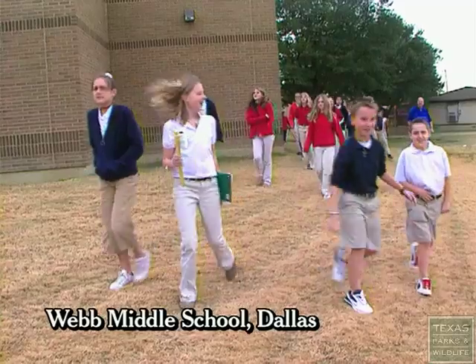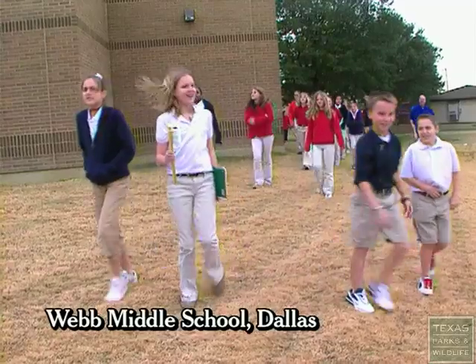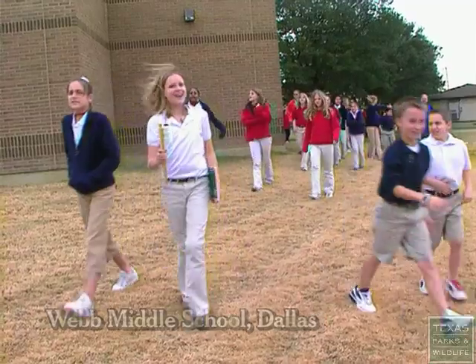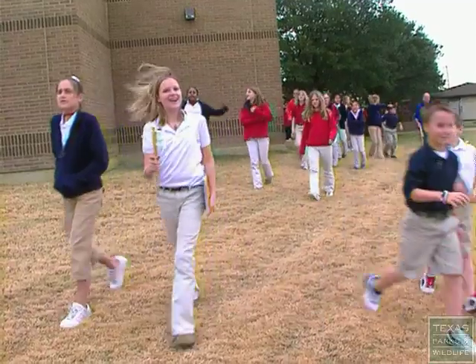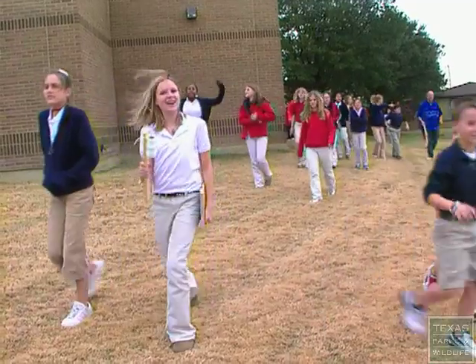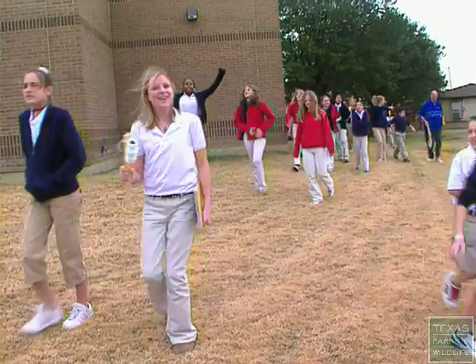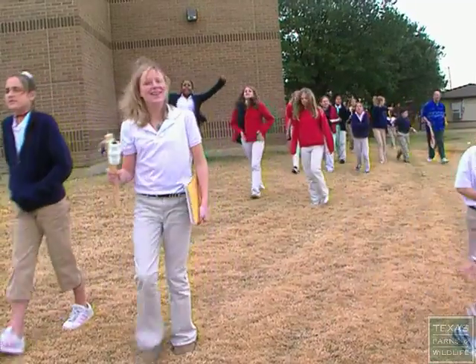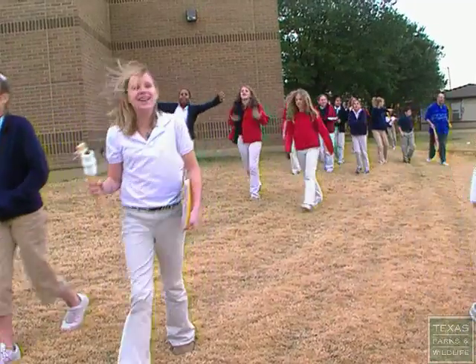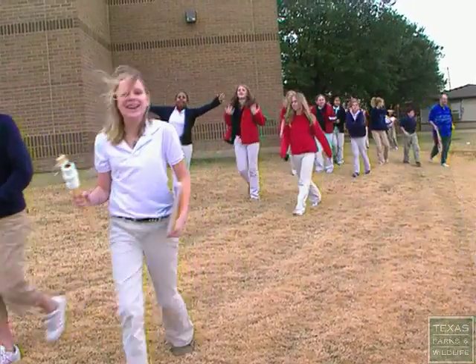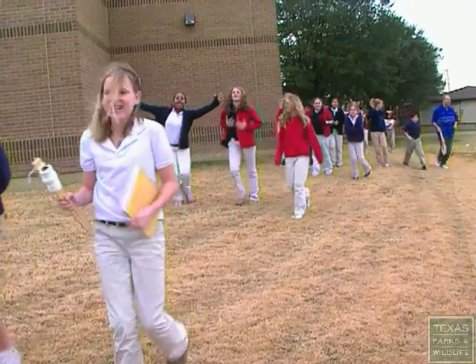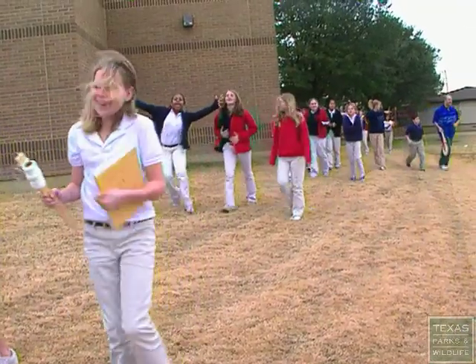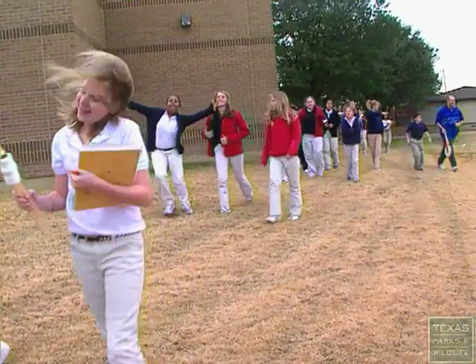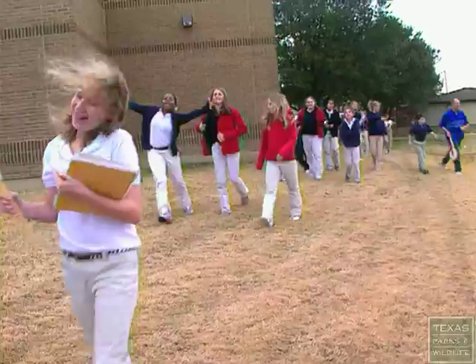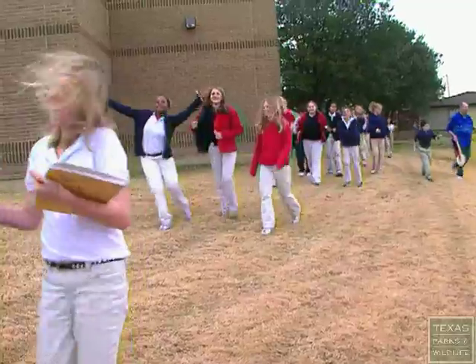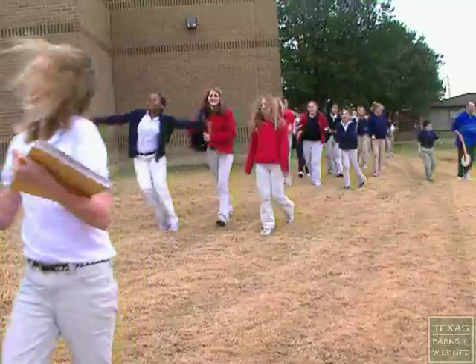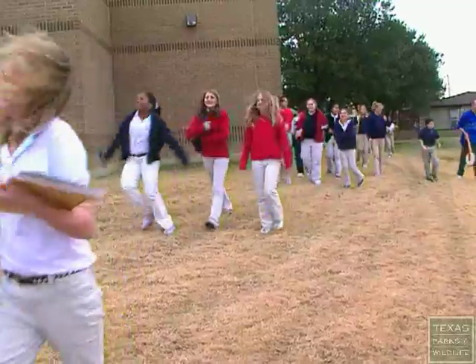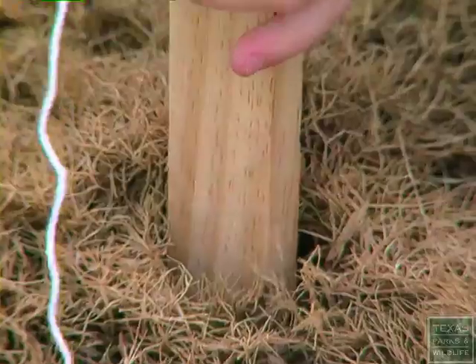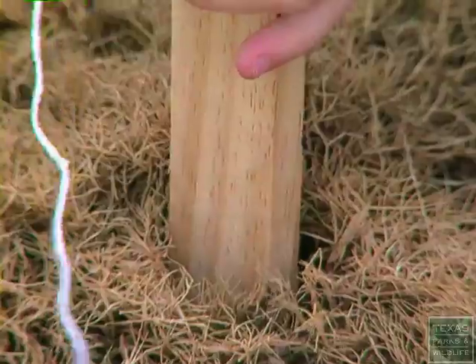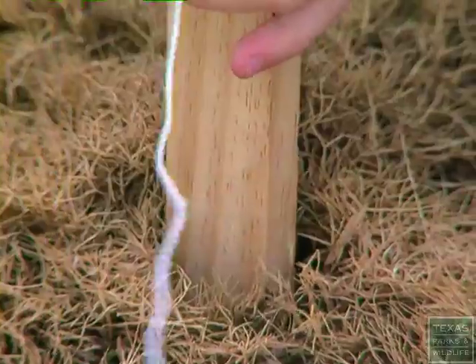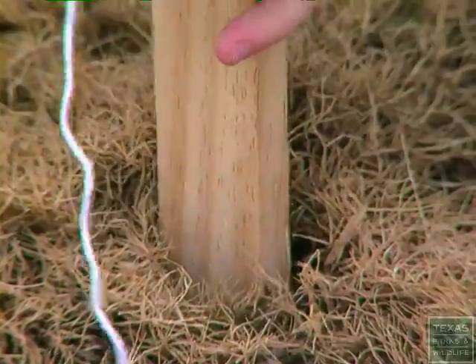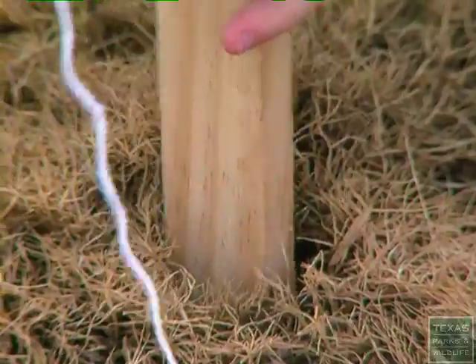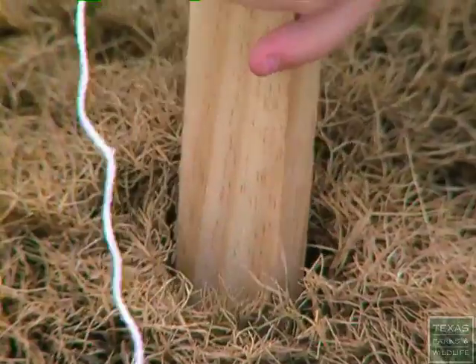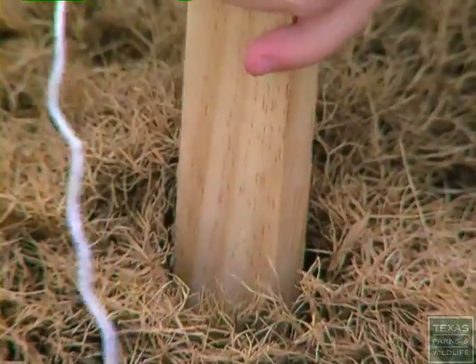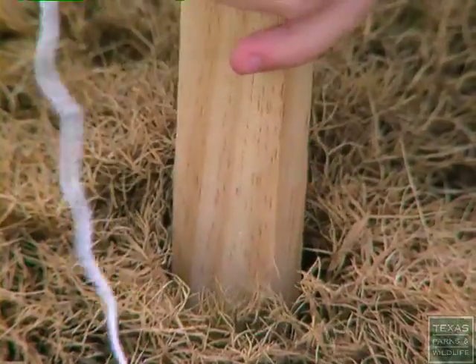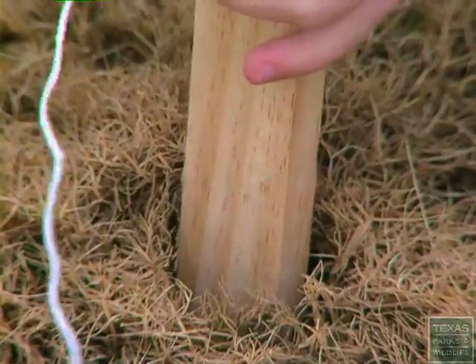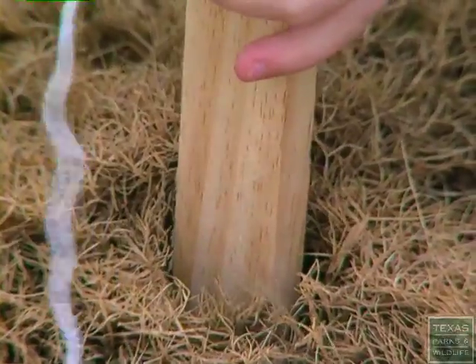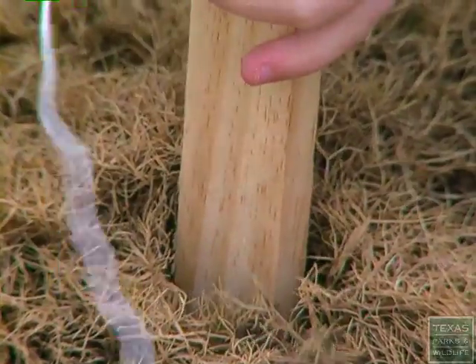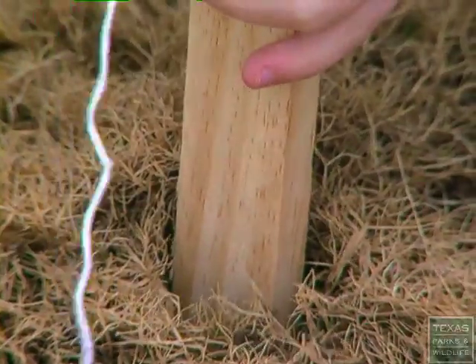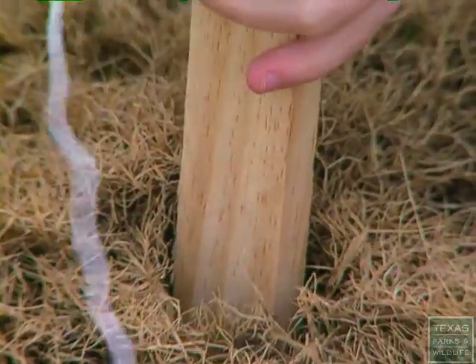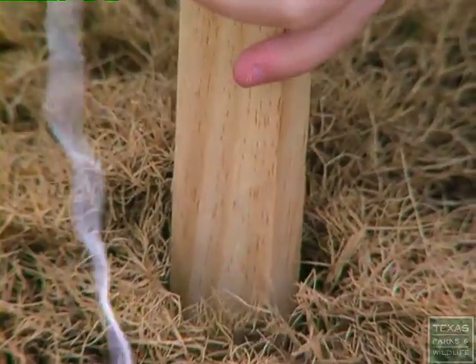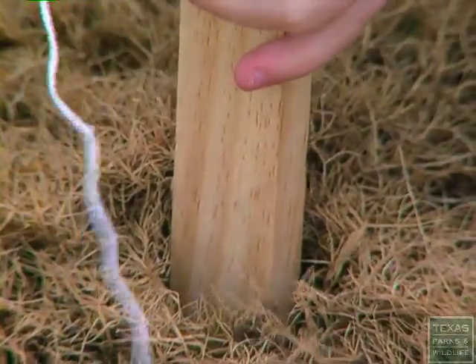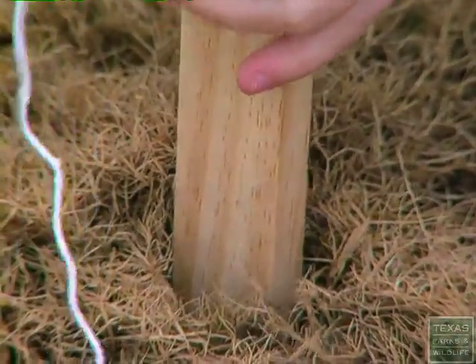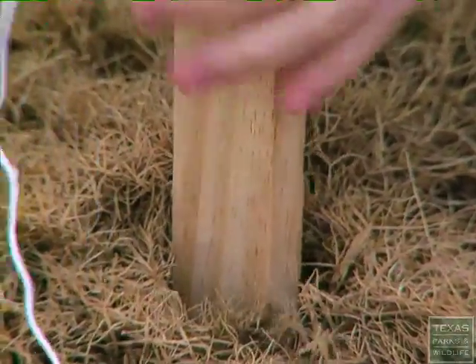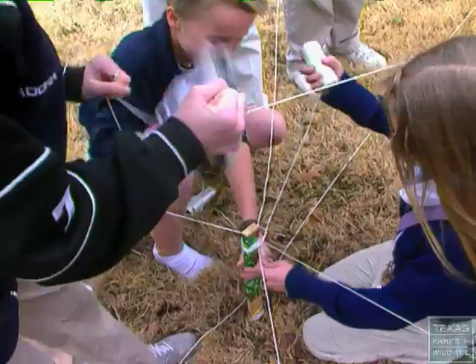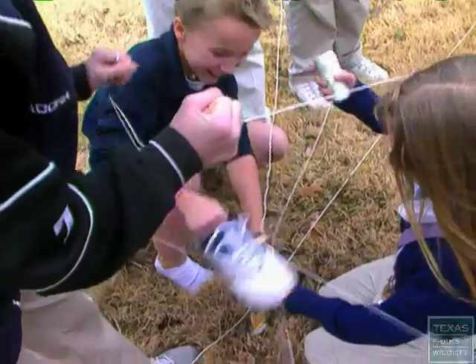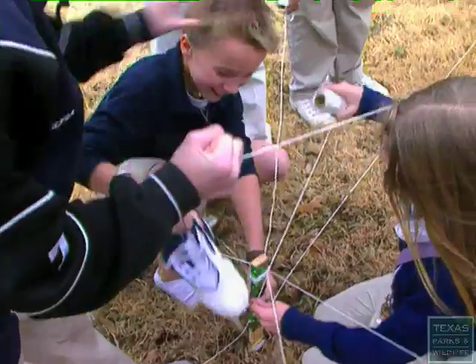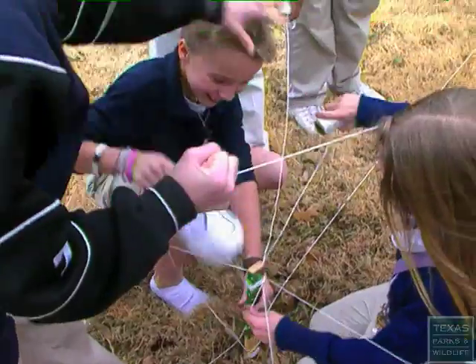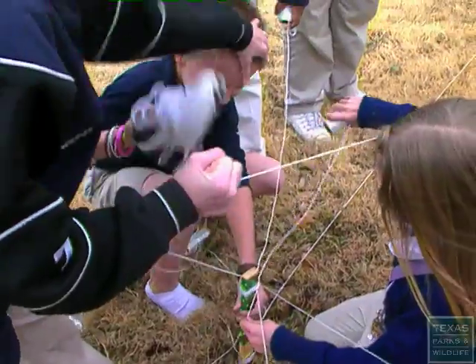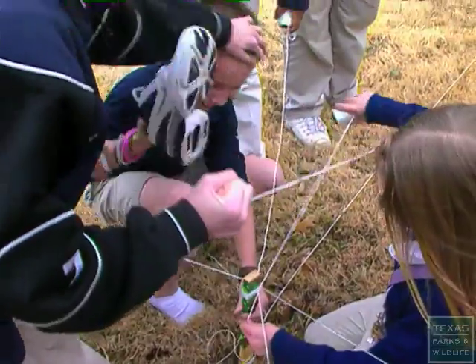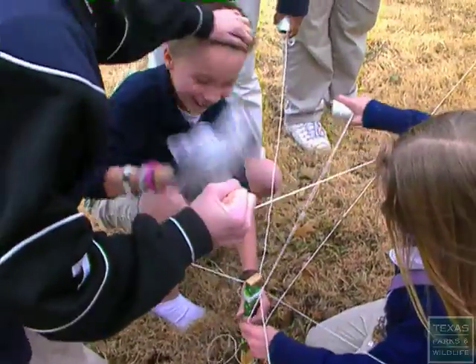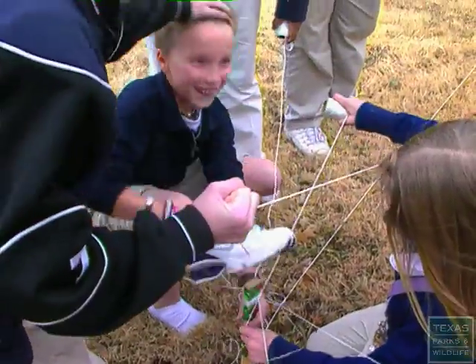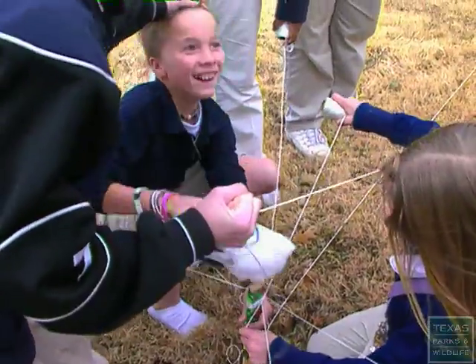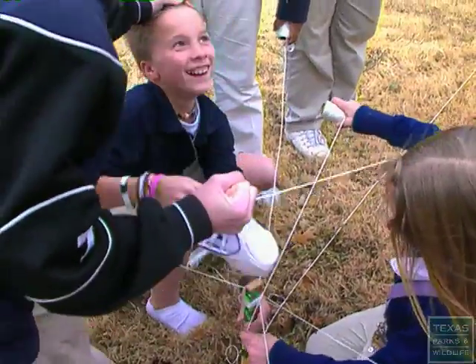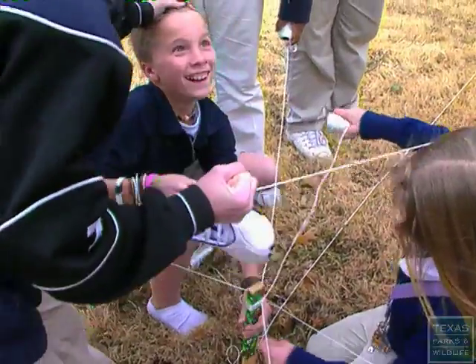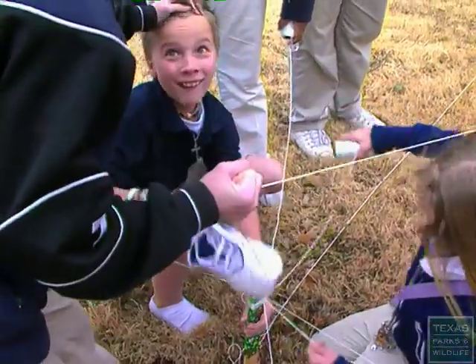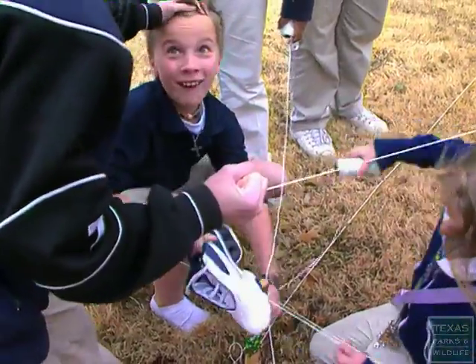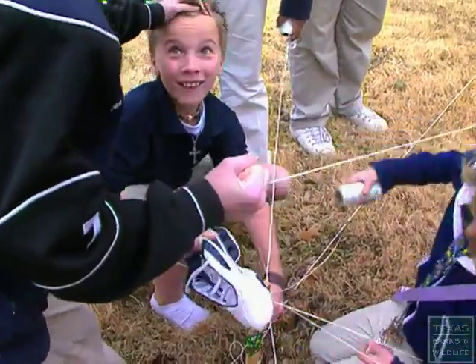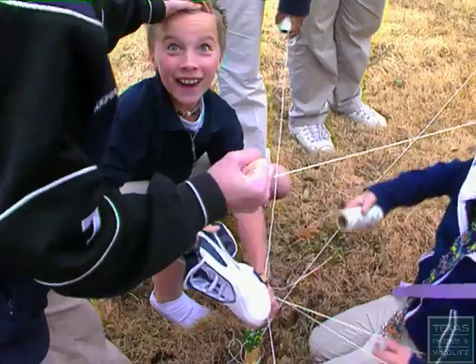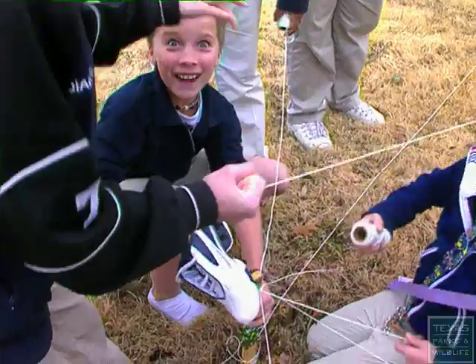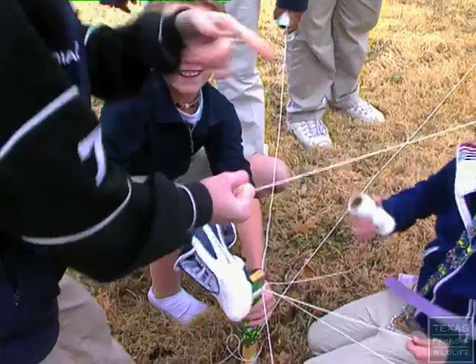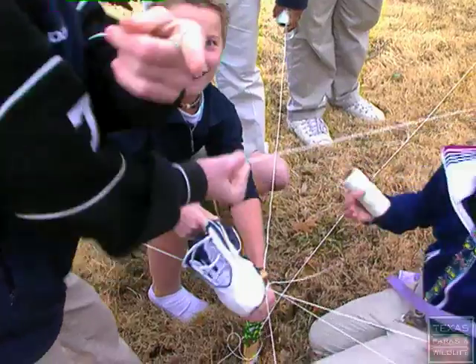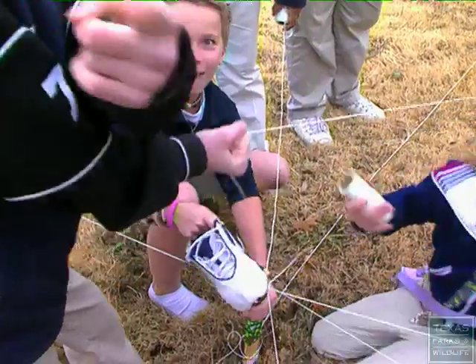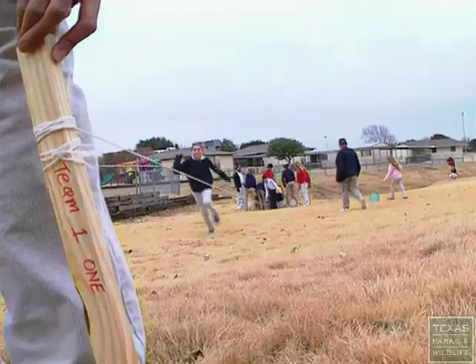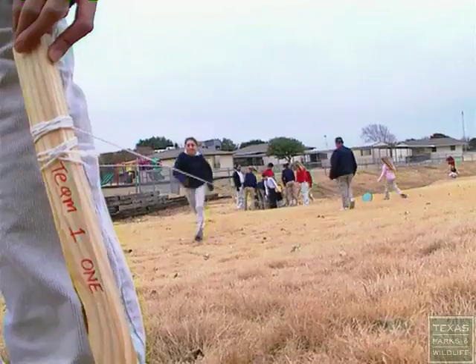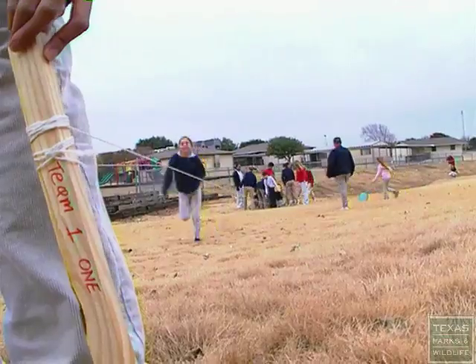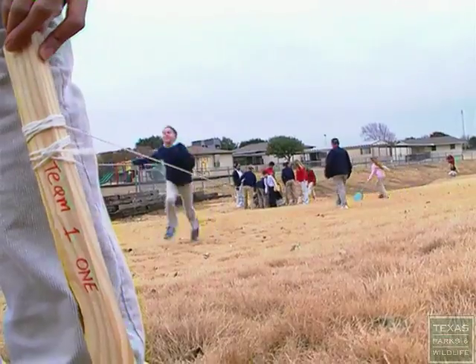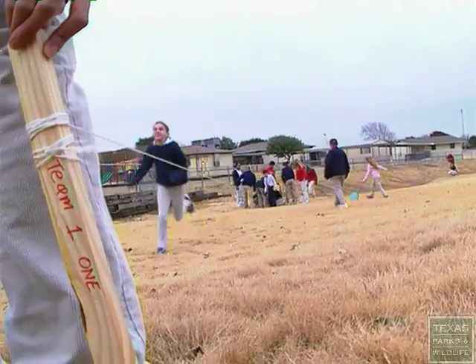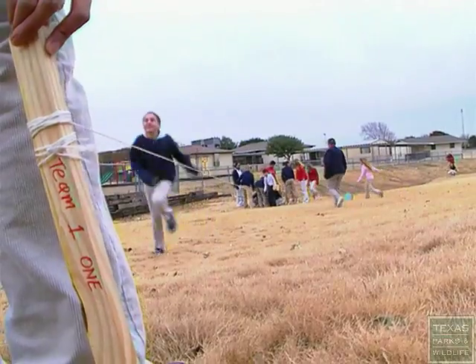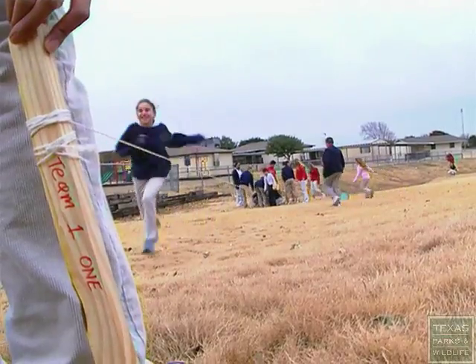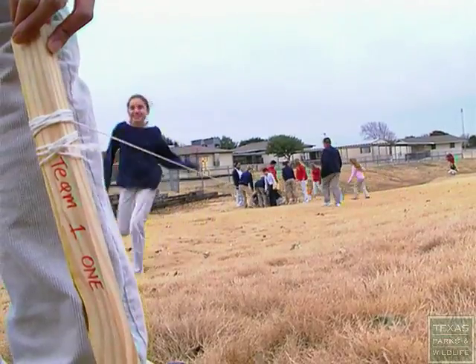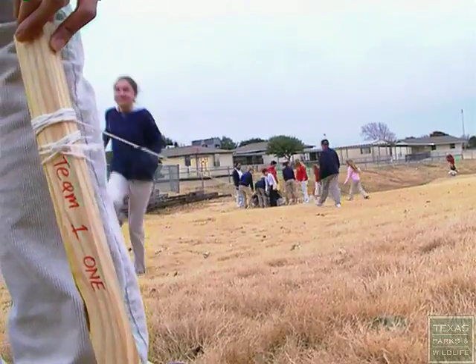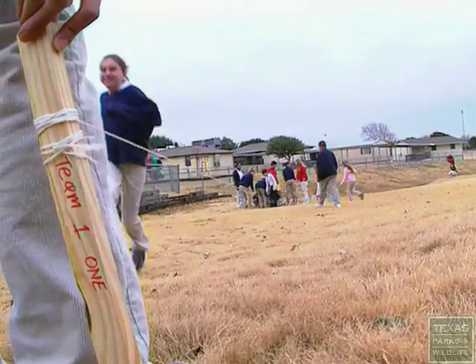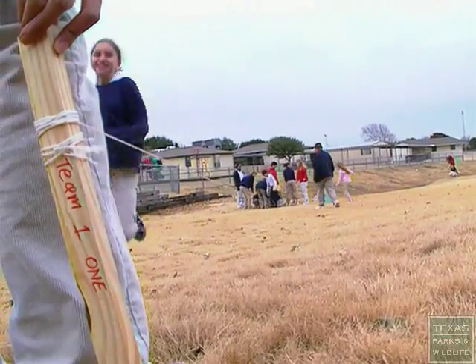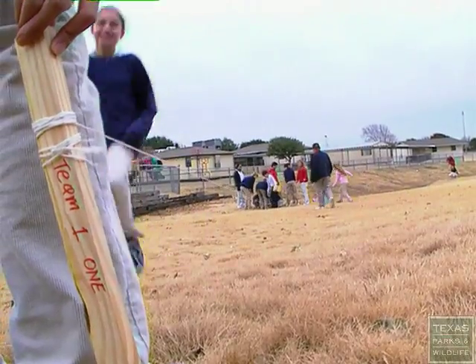Now run your lines, take your string off and run it down to the center post.